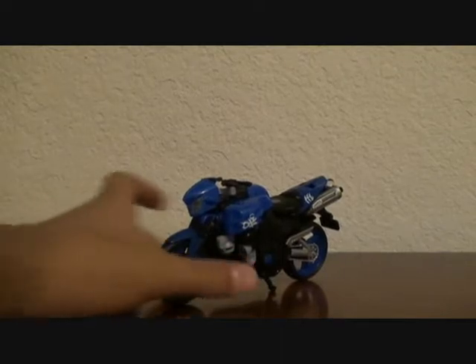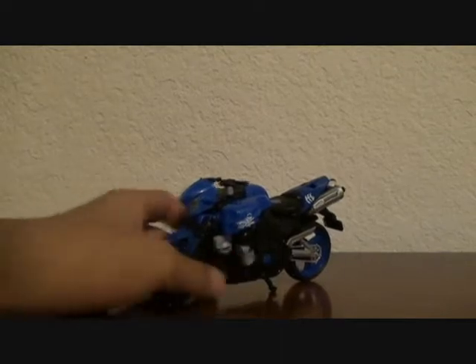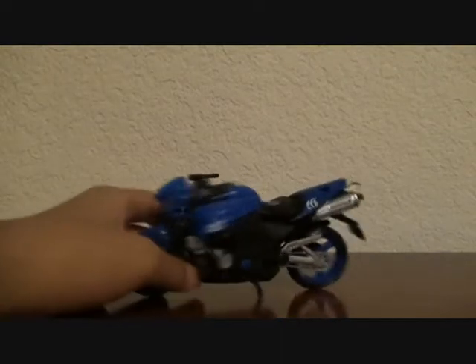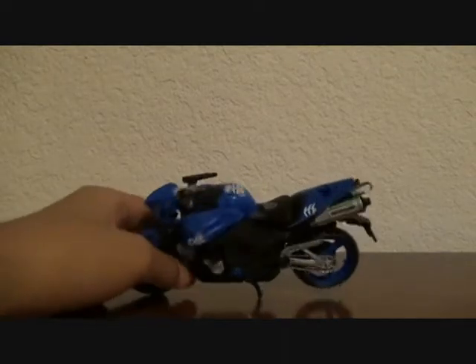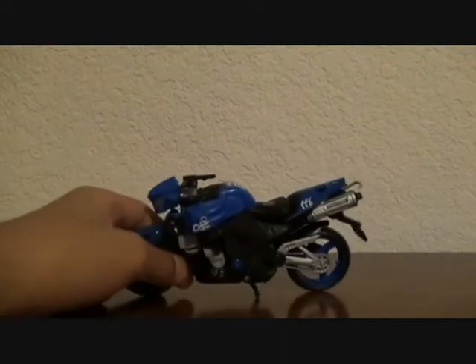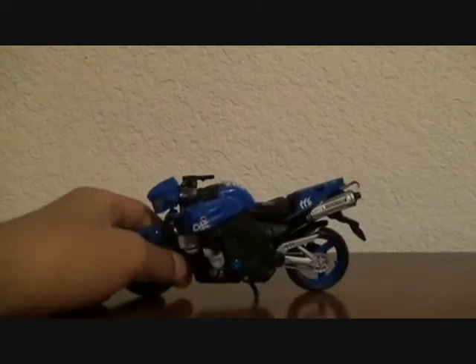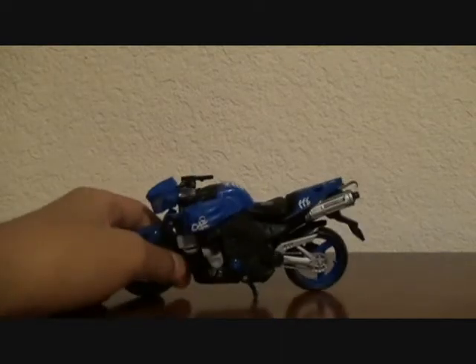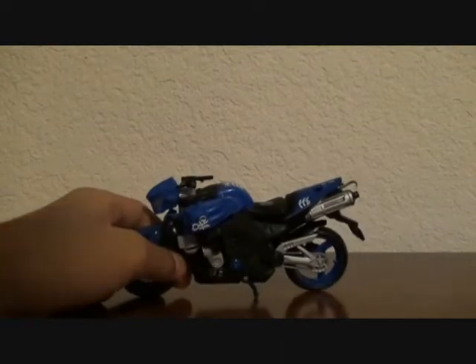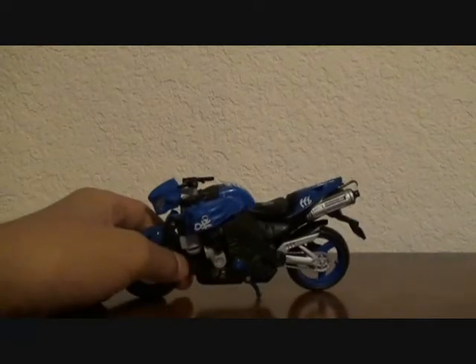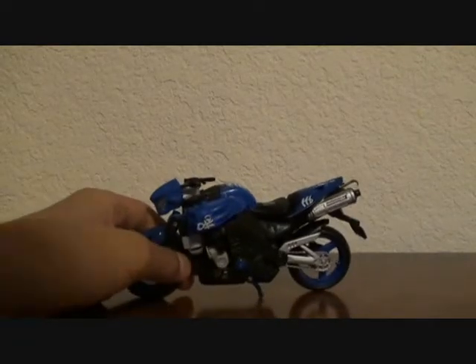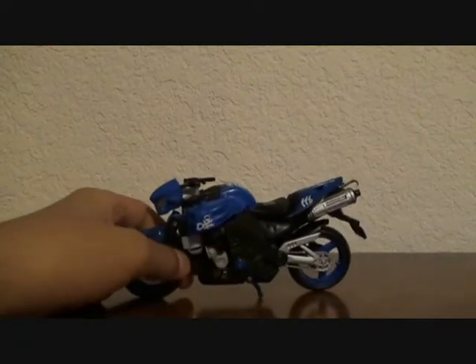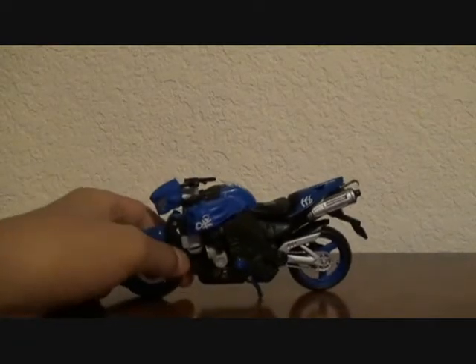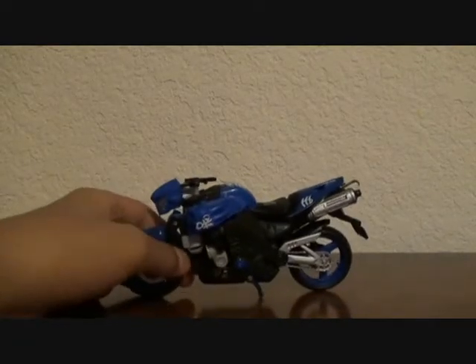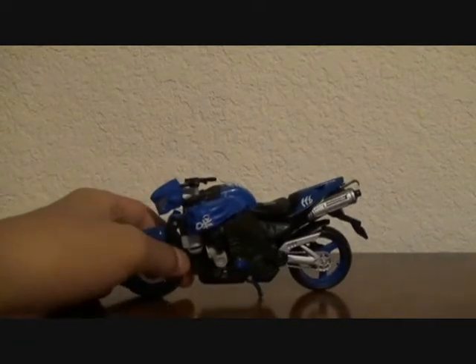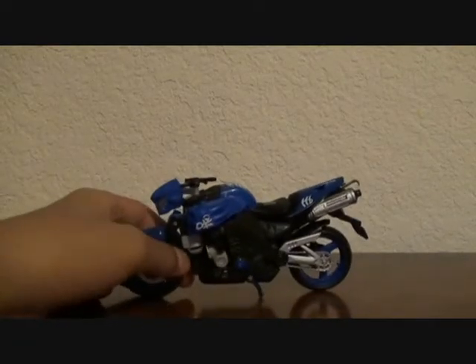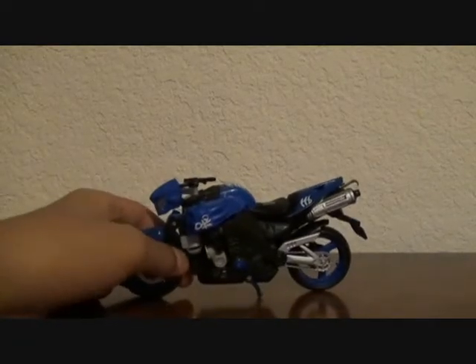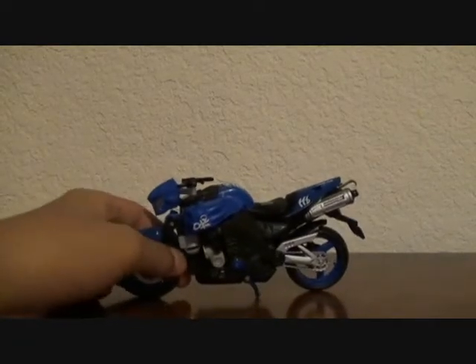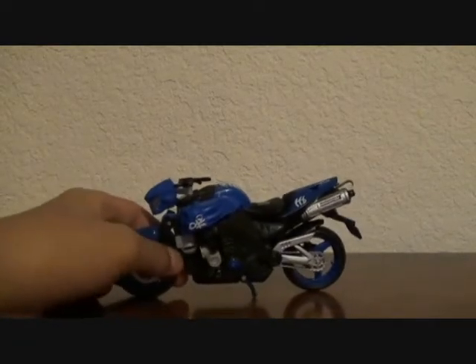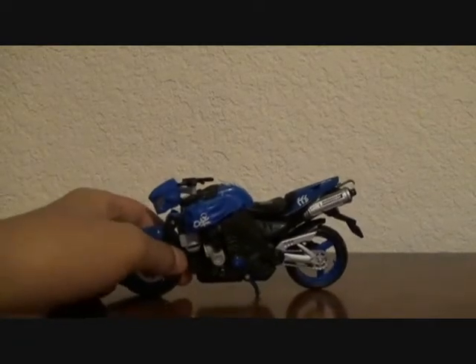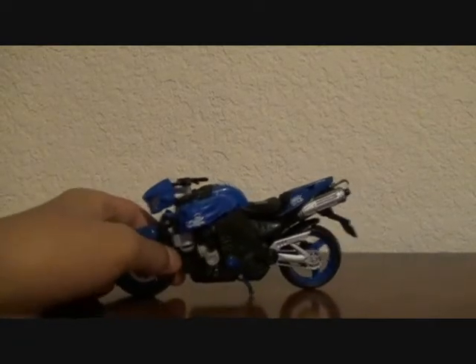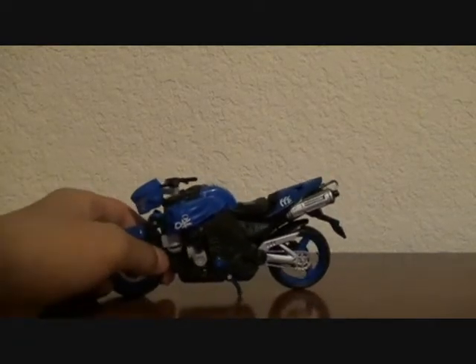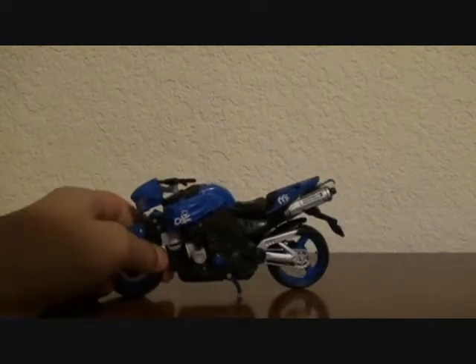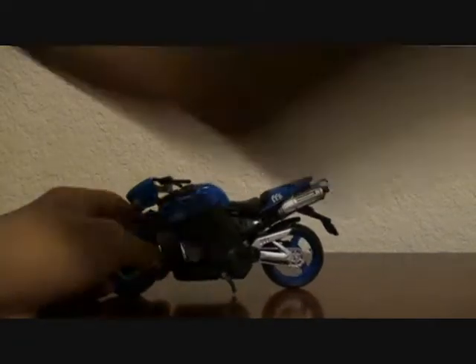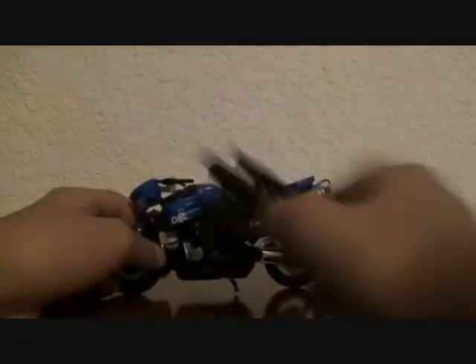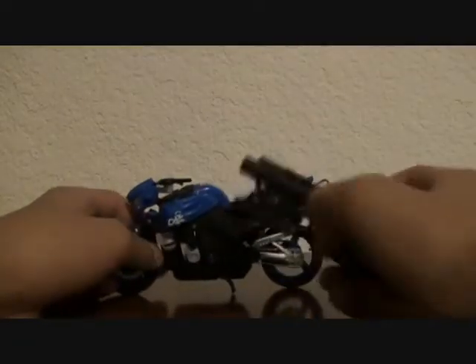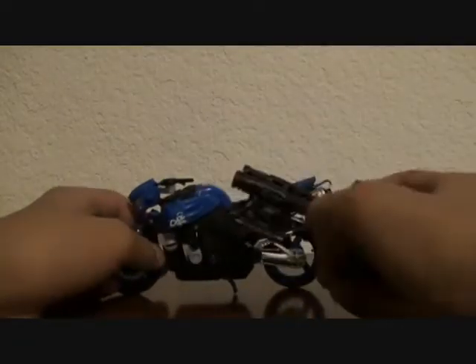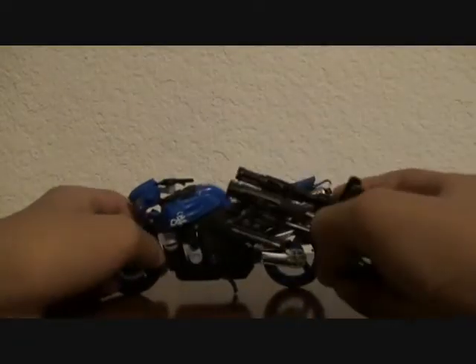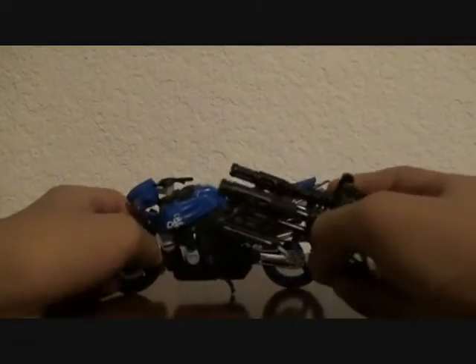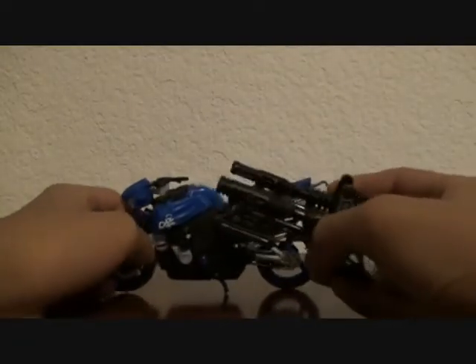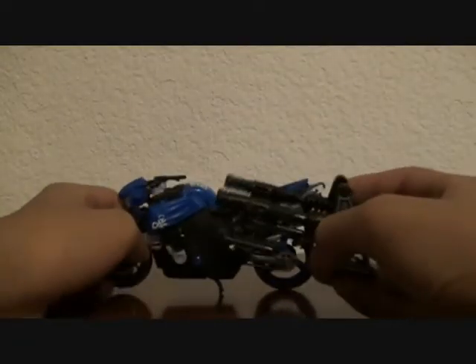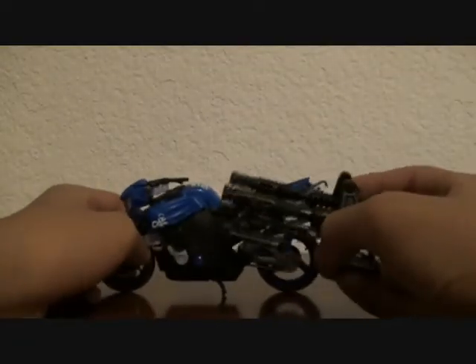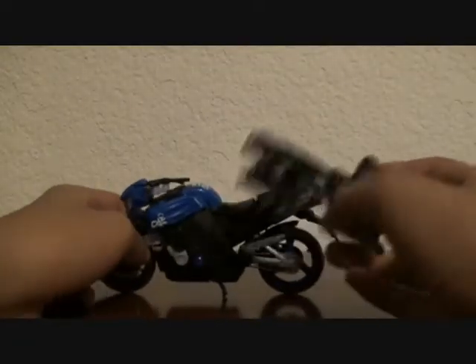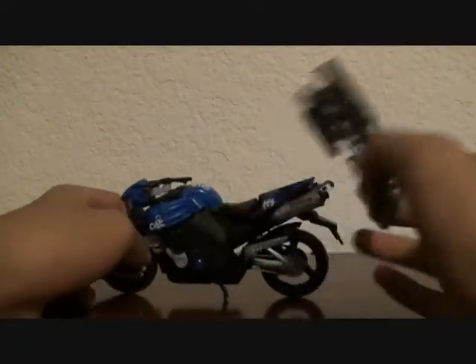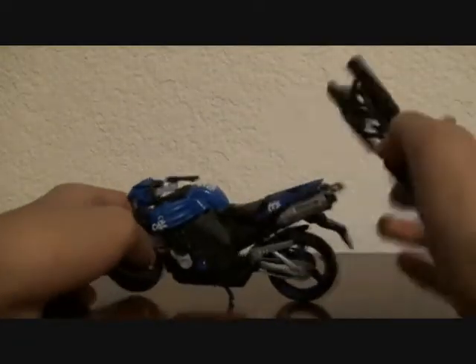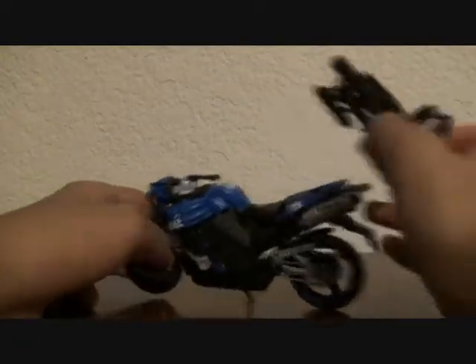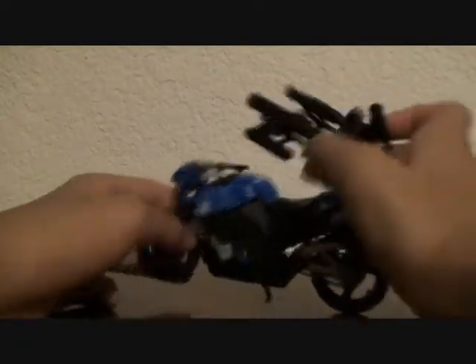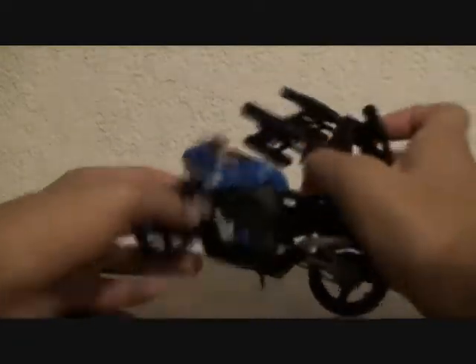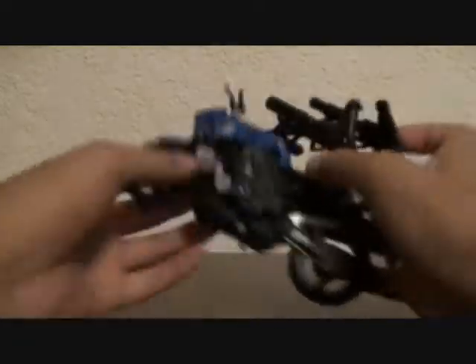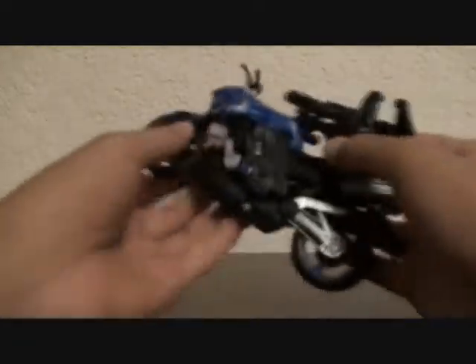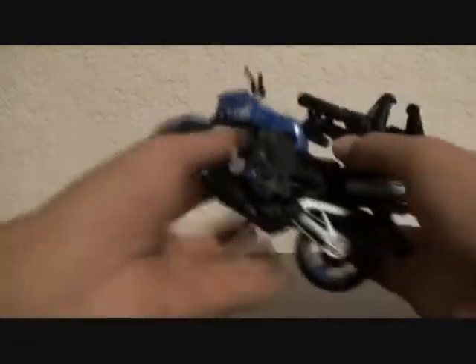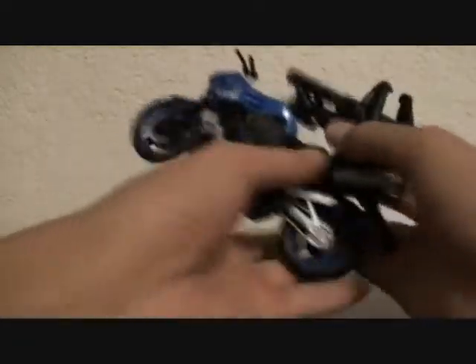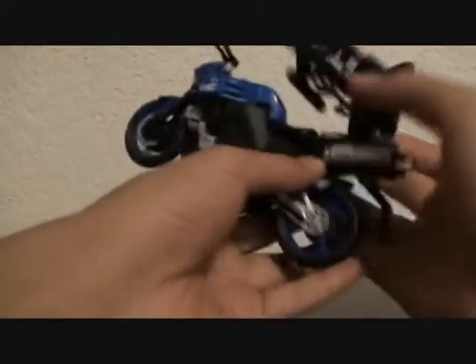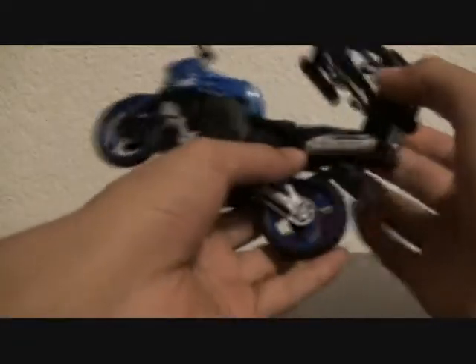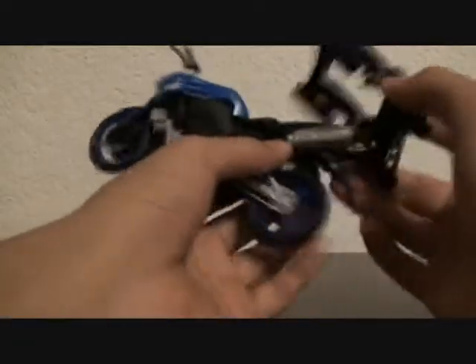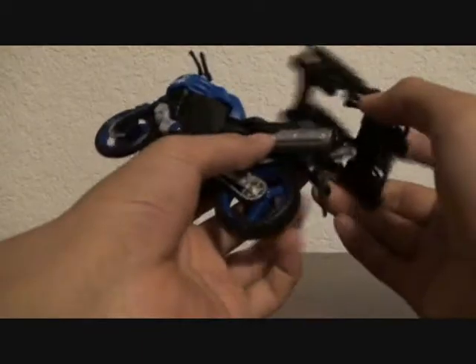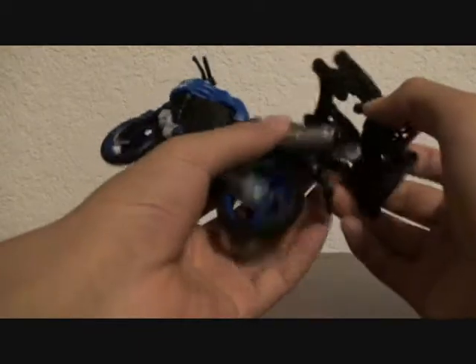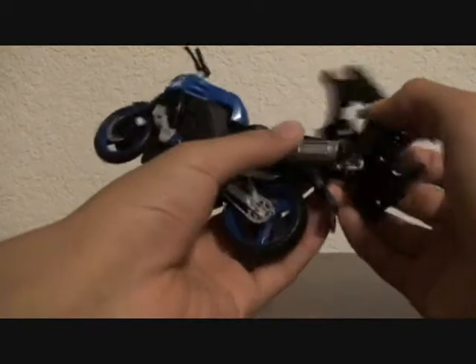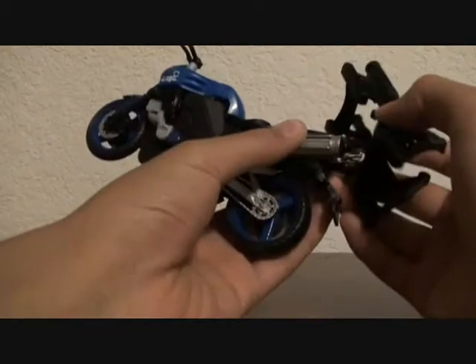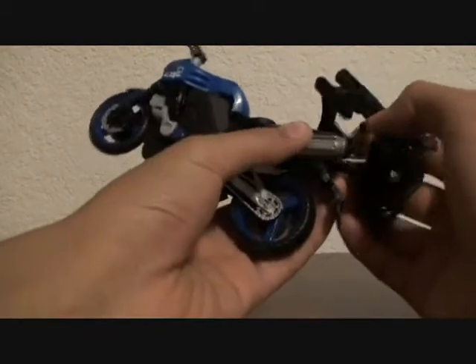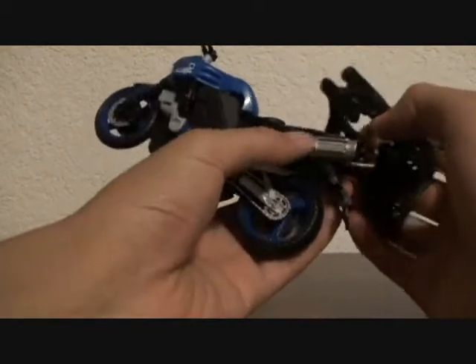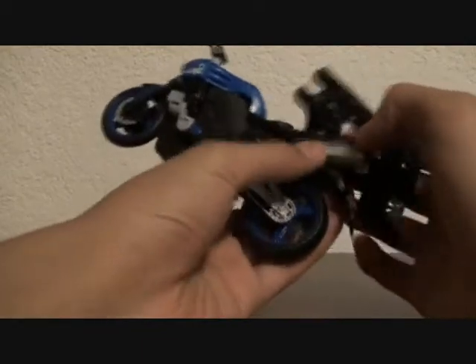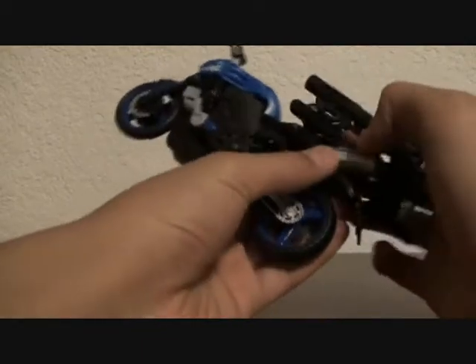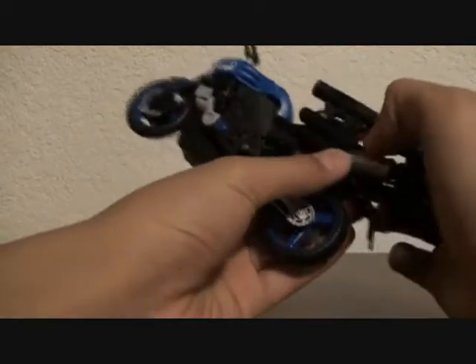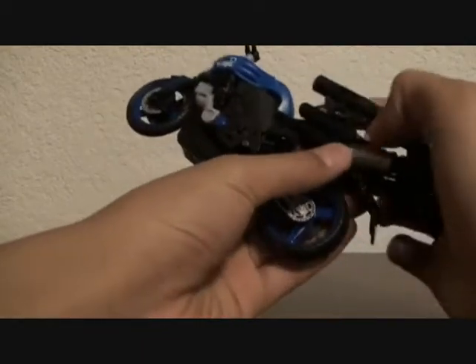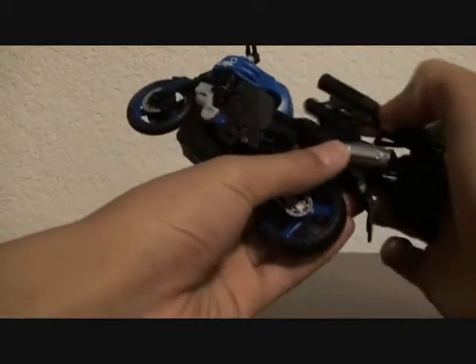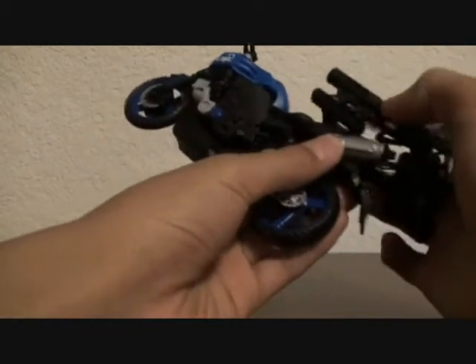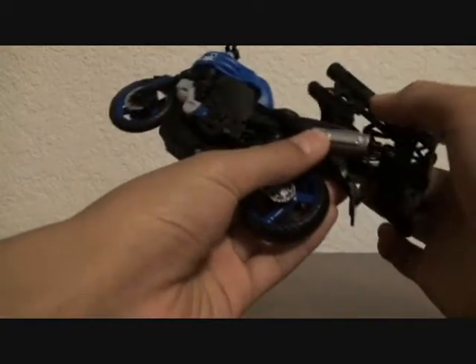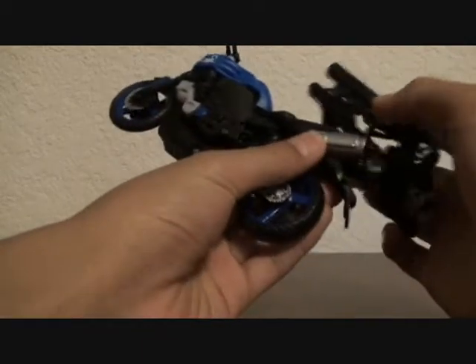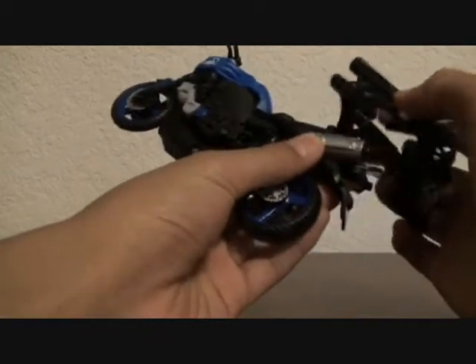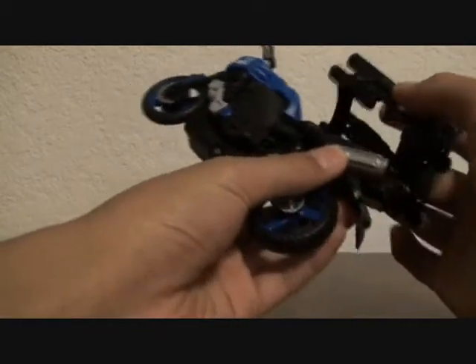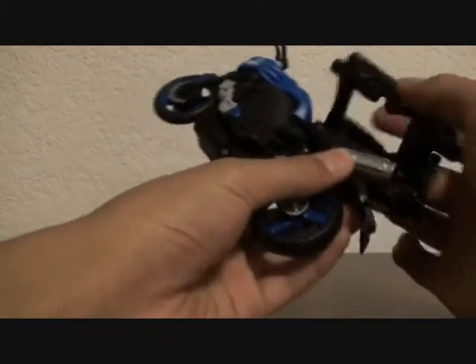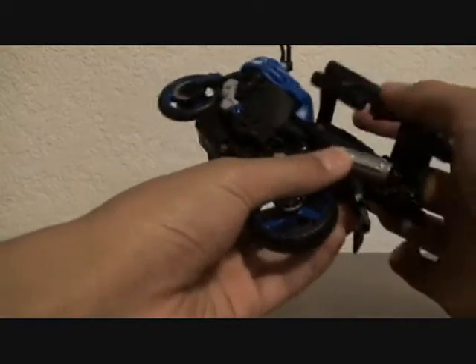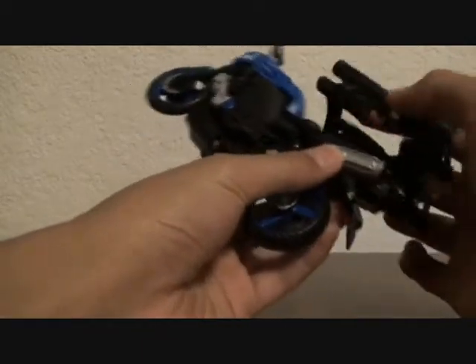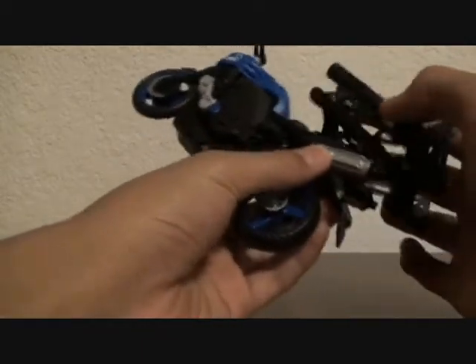She came with this thing — it's a snap-on cannon.